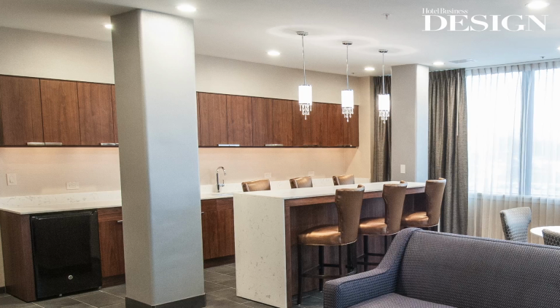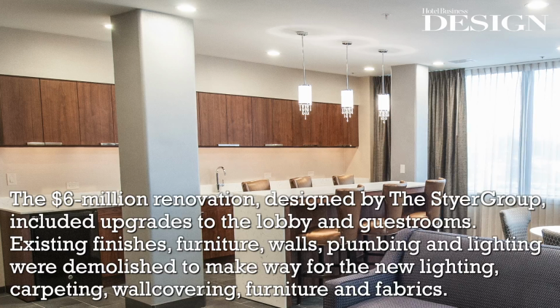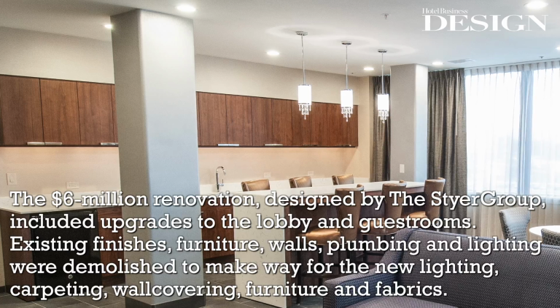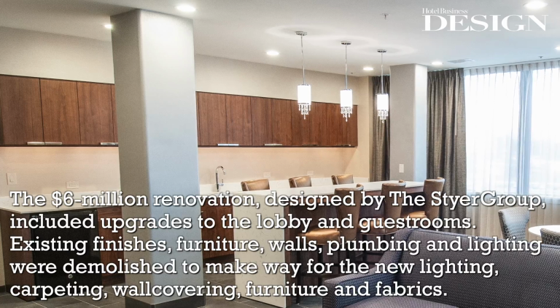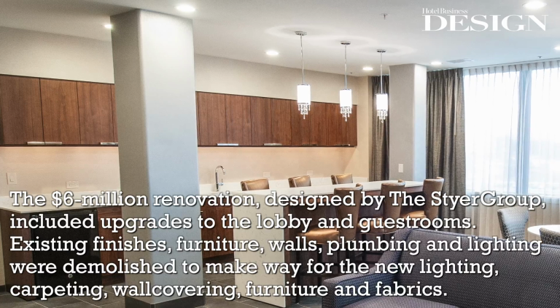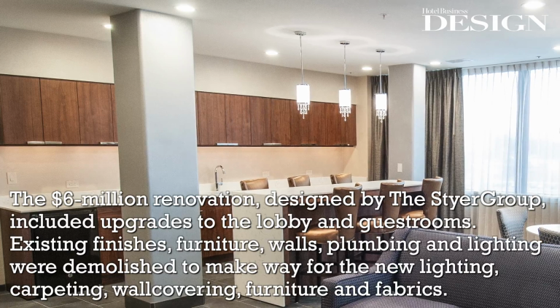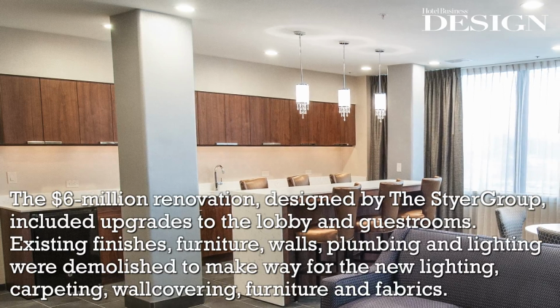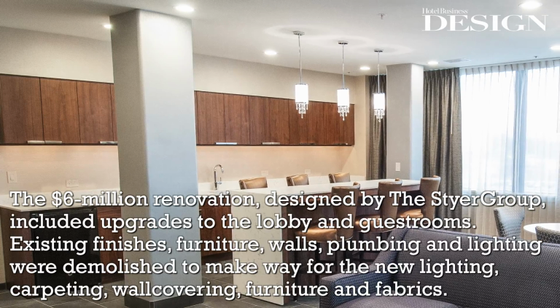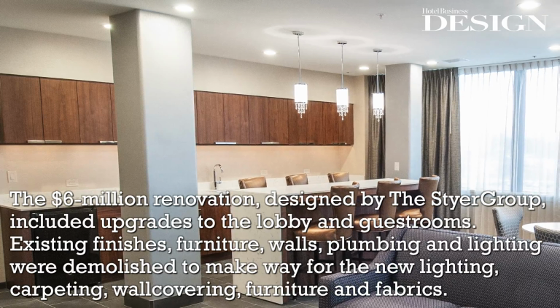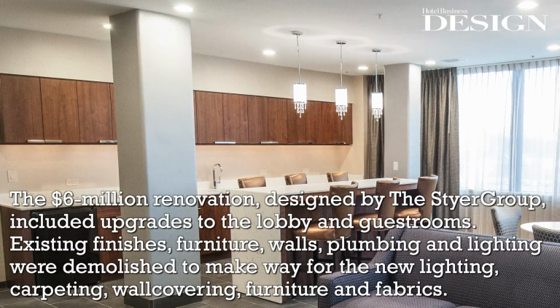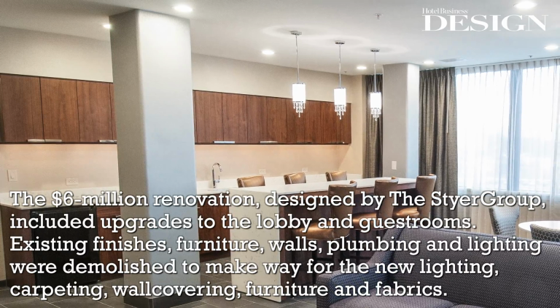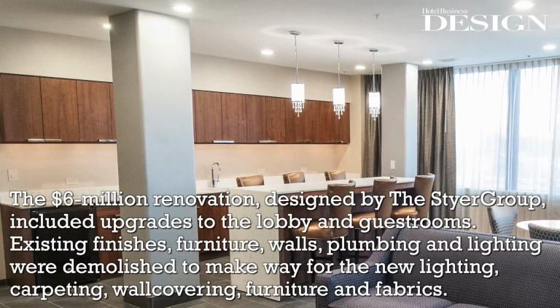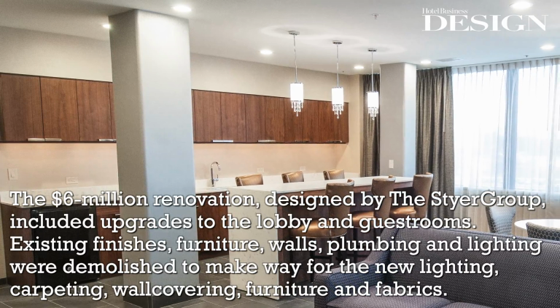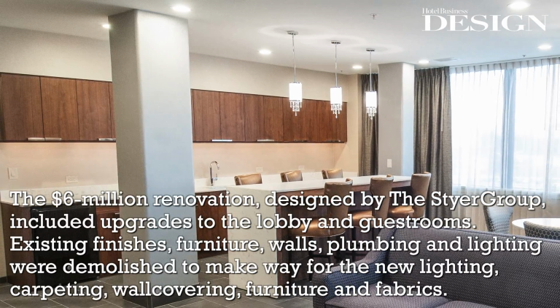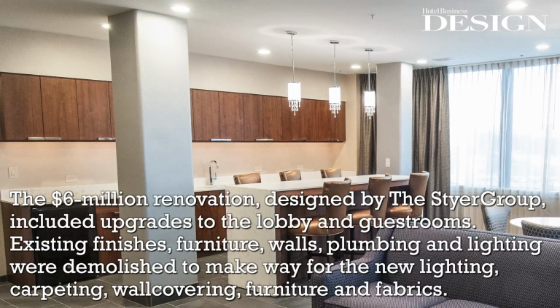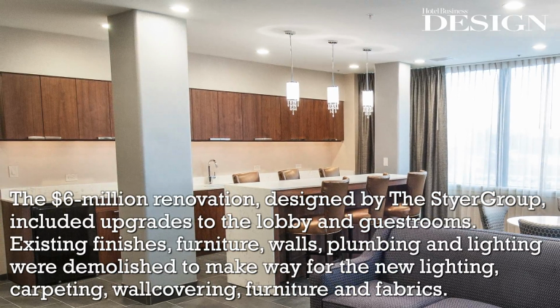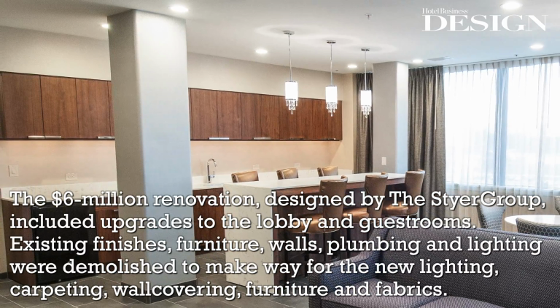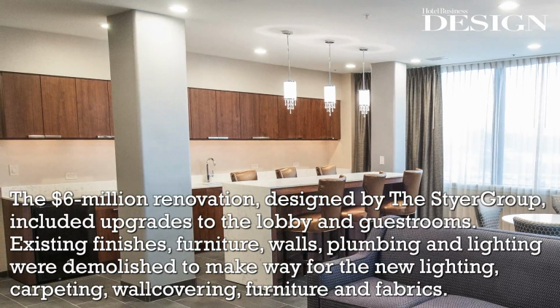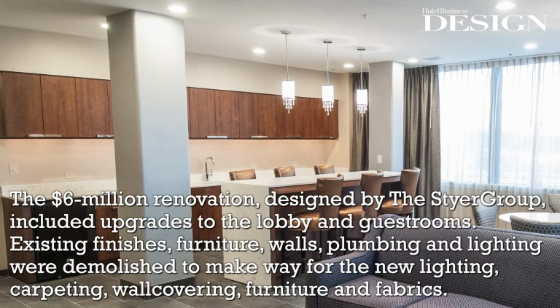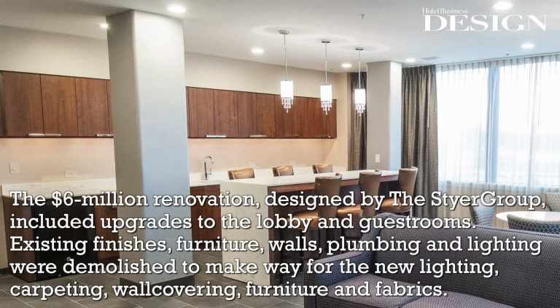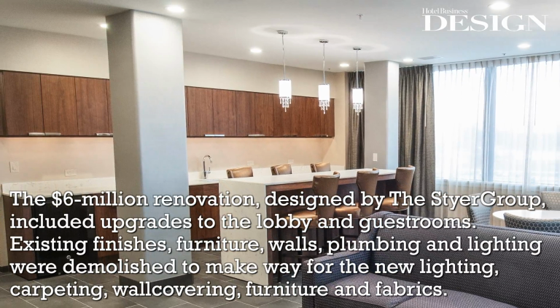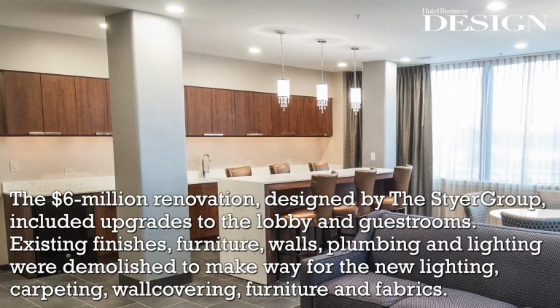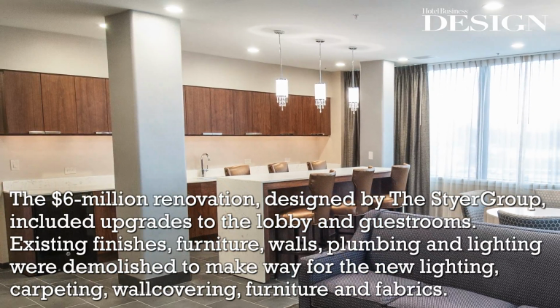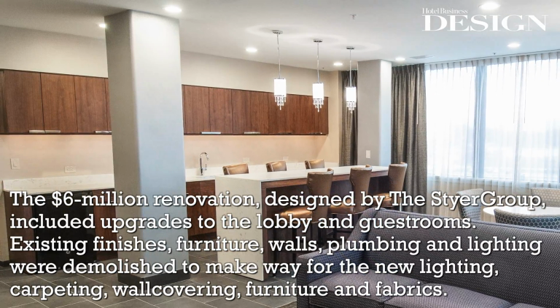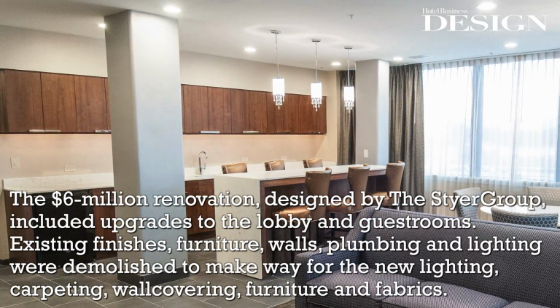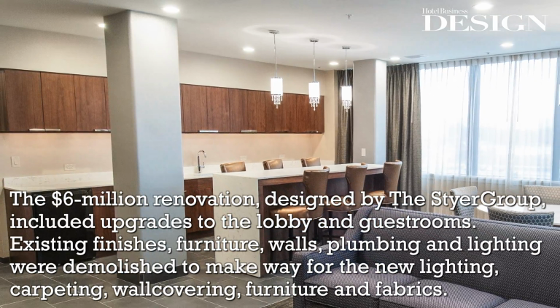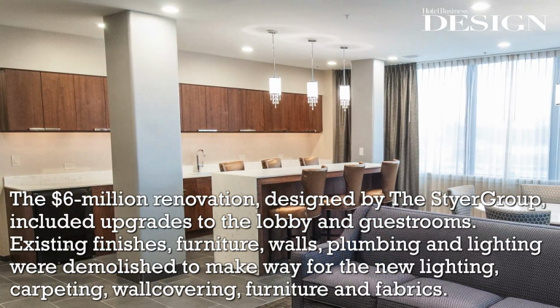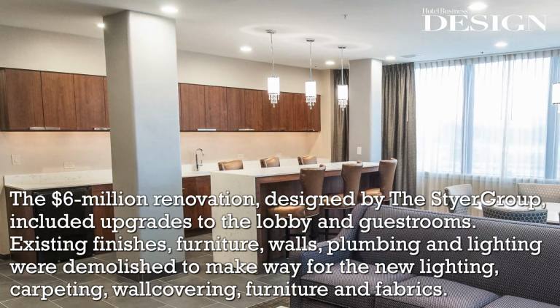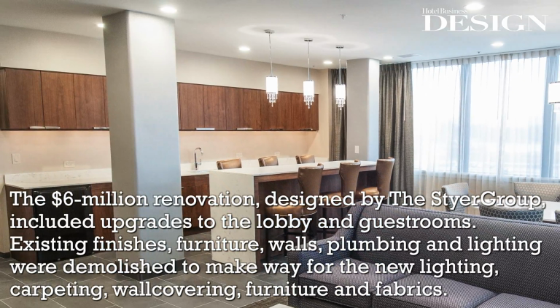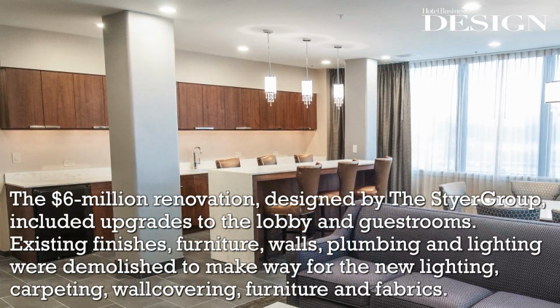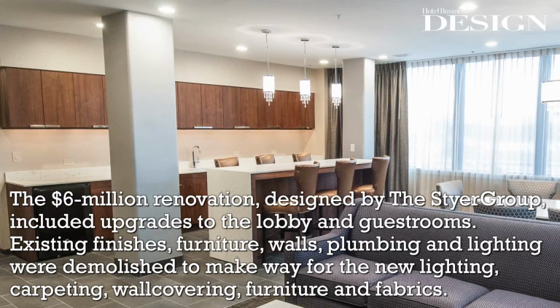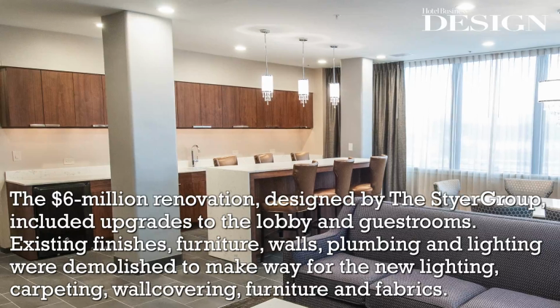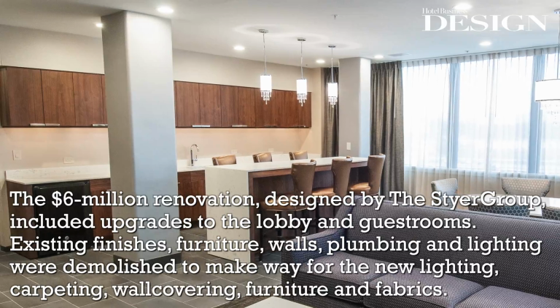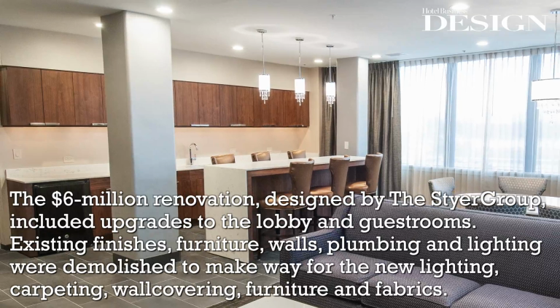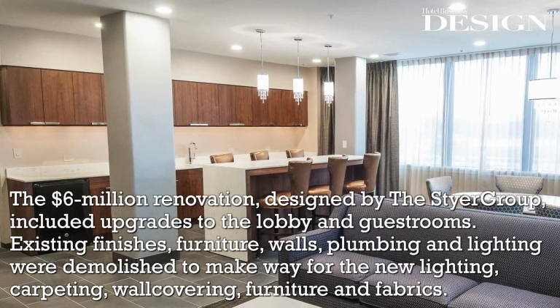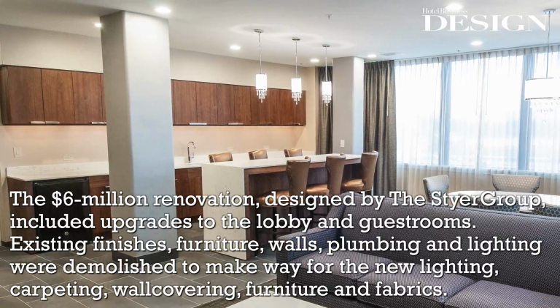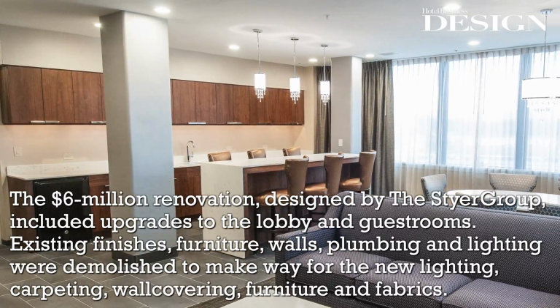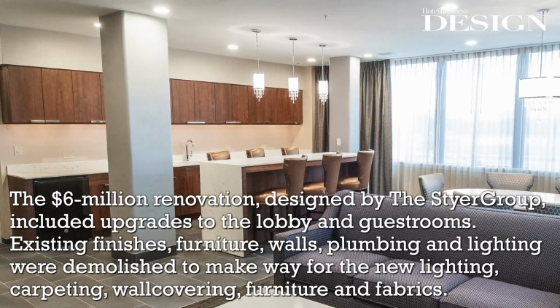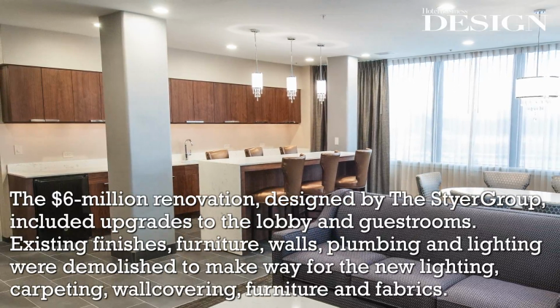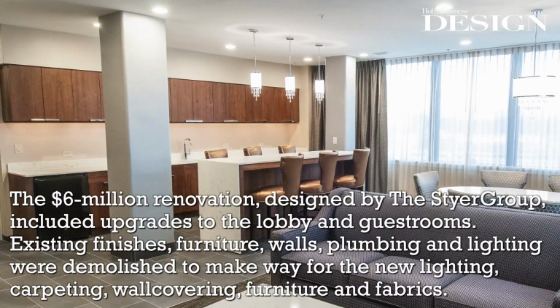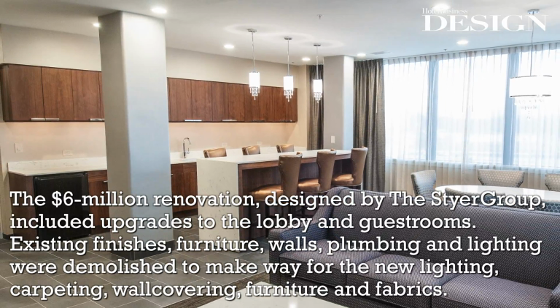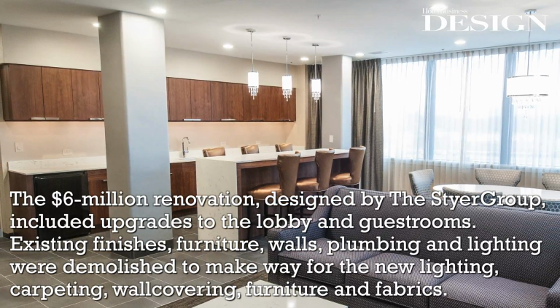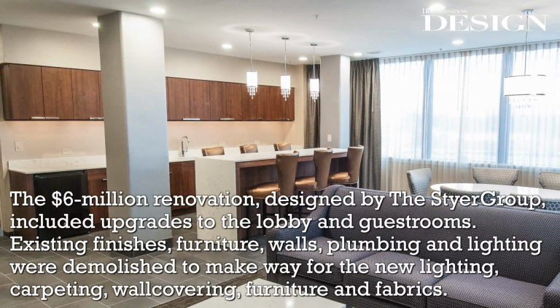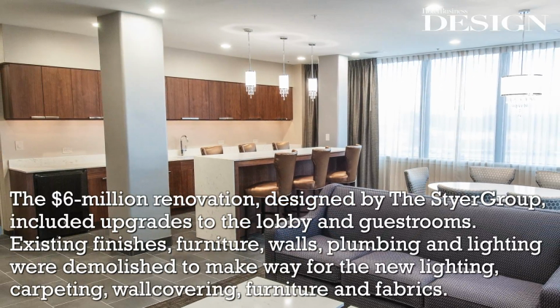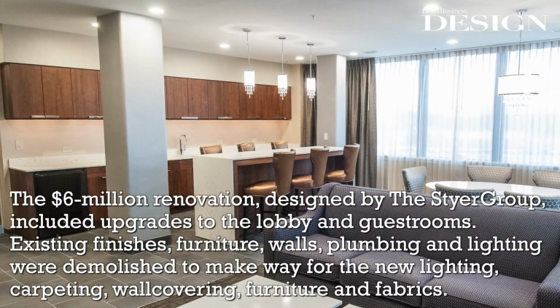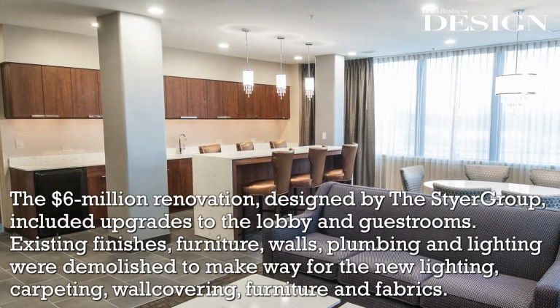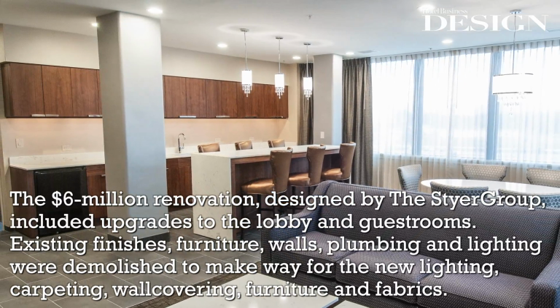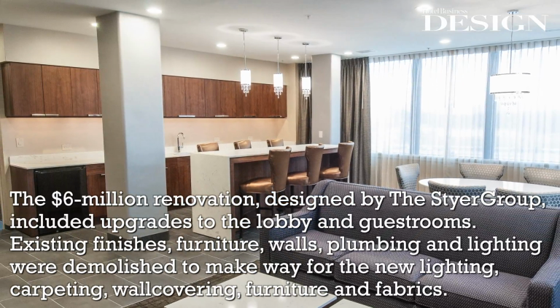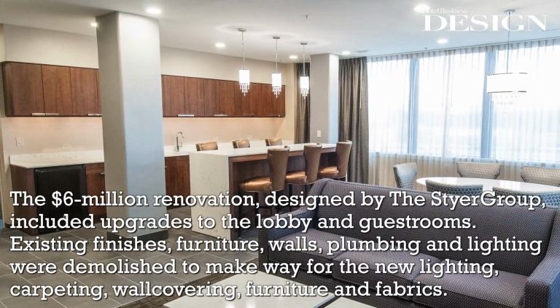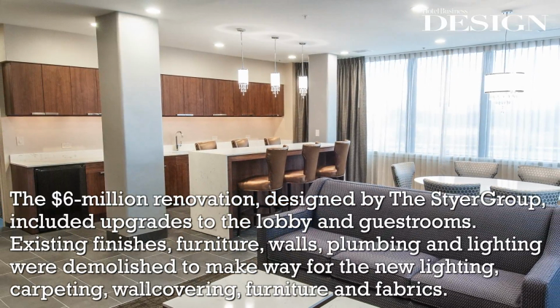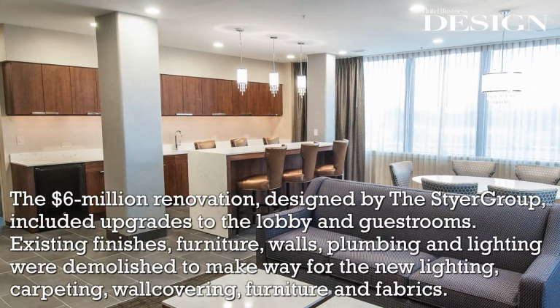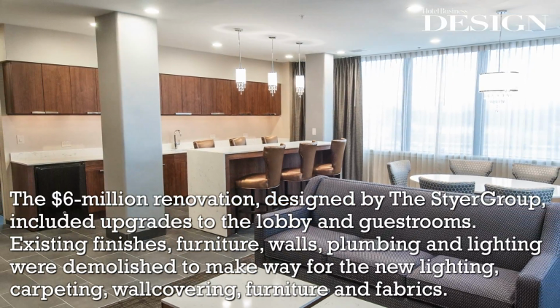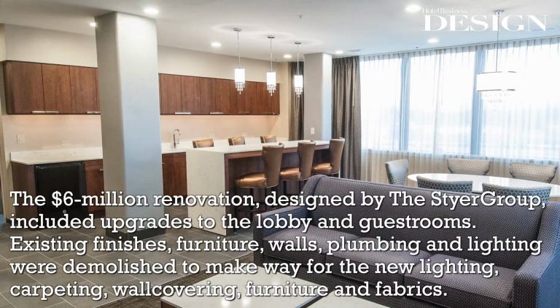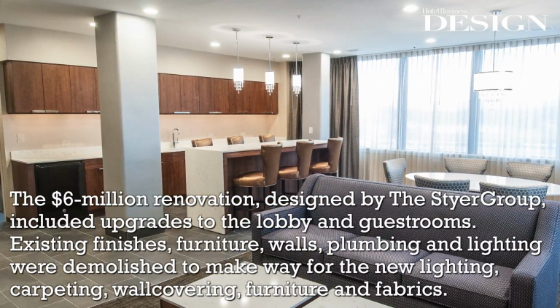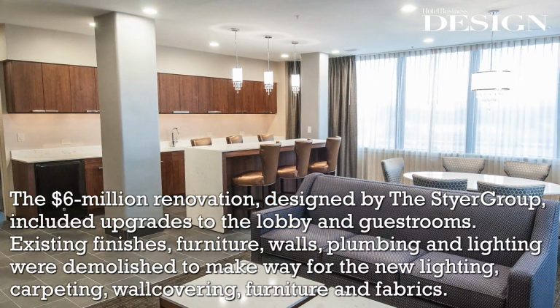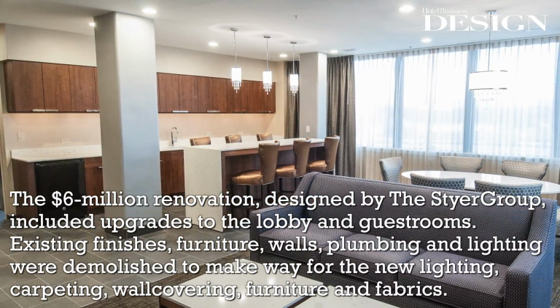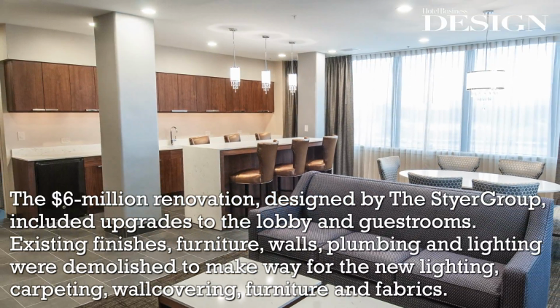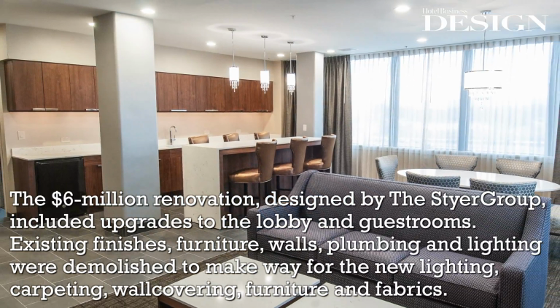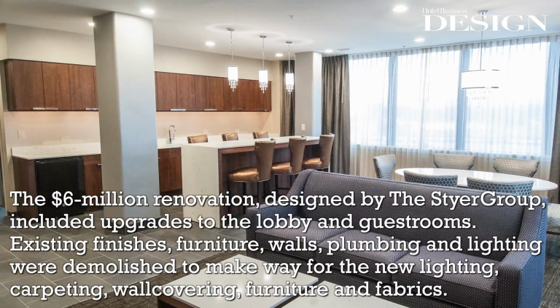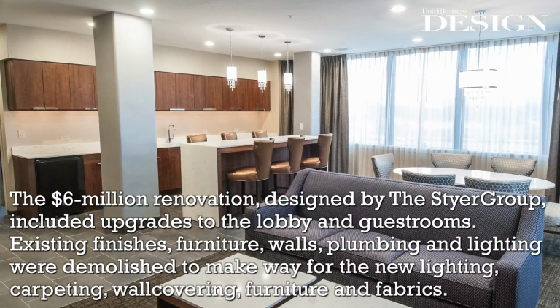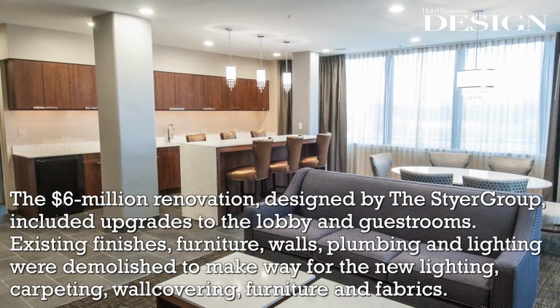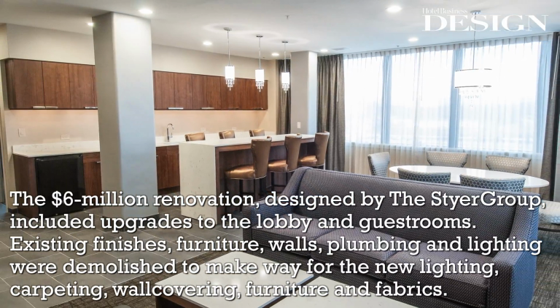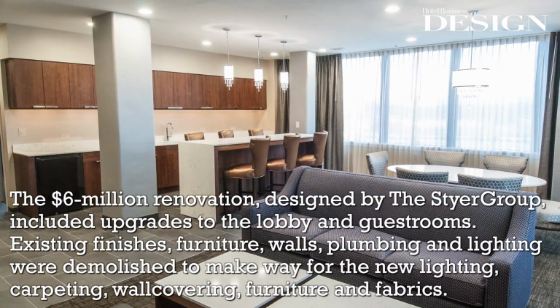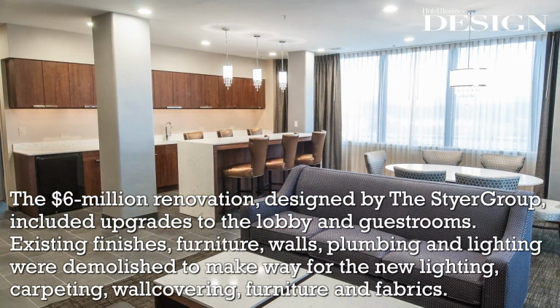The $6 million renovation, designed by the Steyer Group, includes upgrades to the lobby and guest rooms.